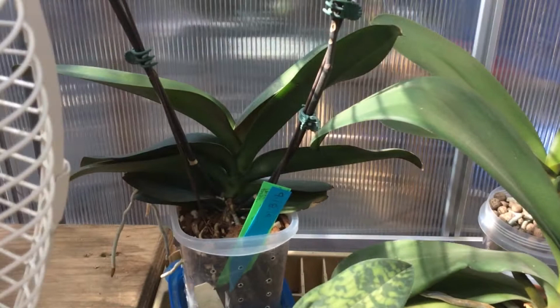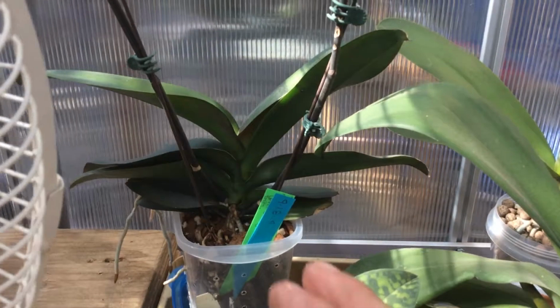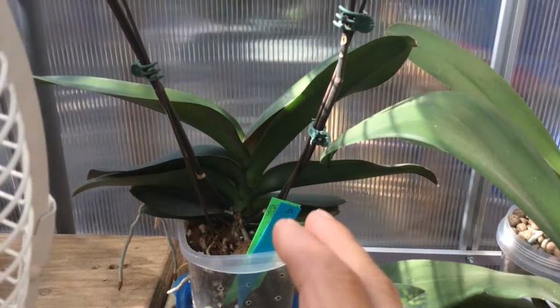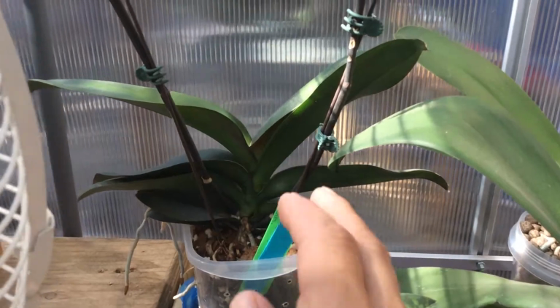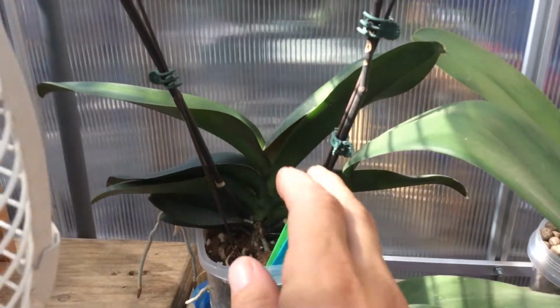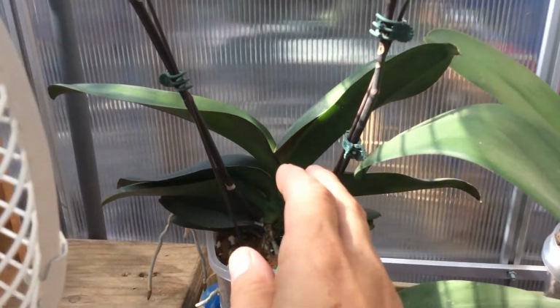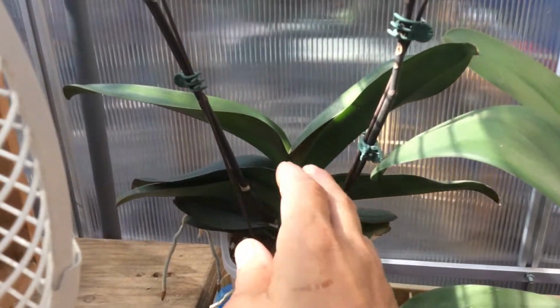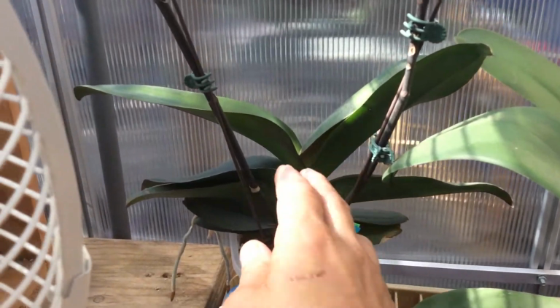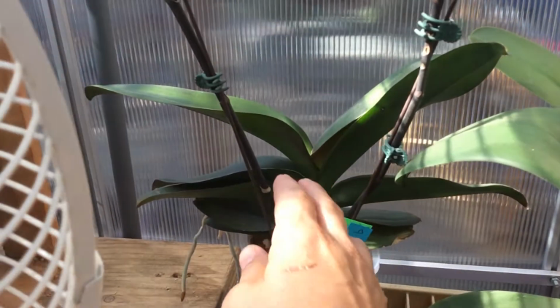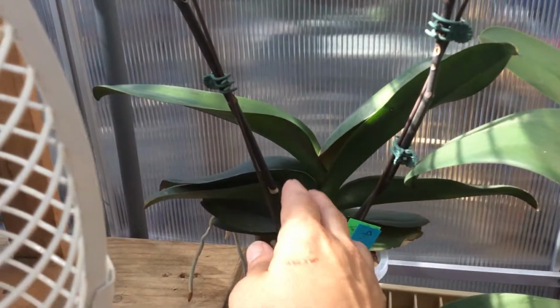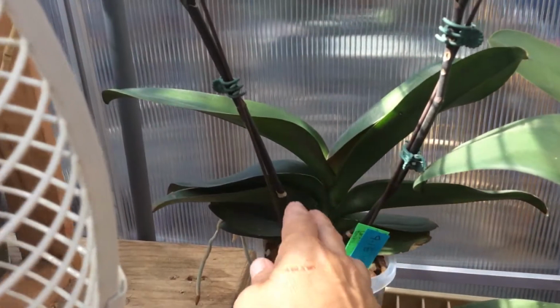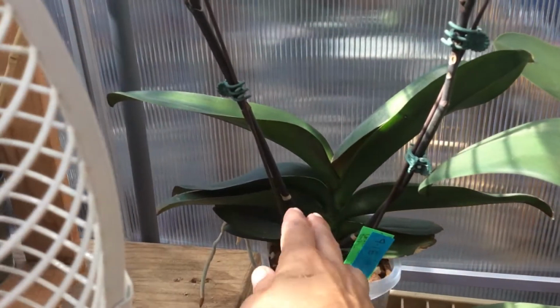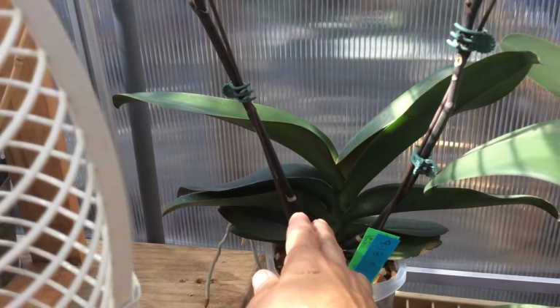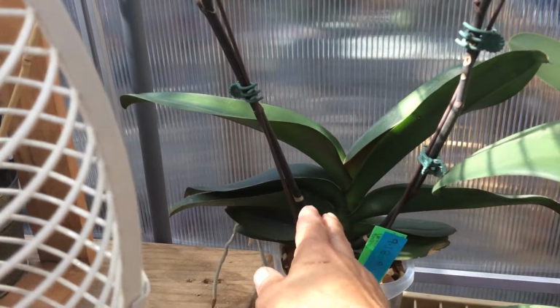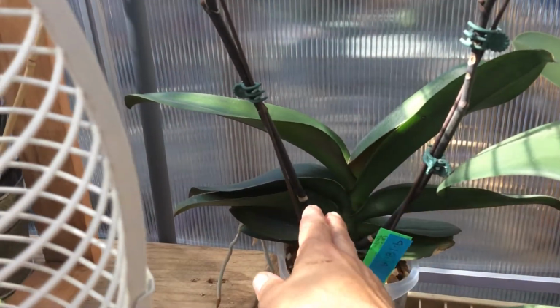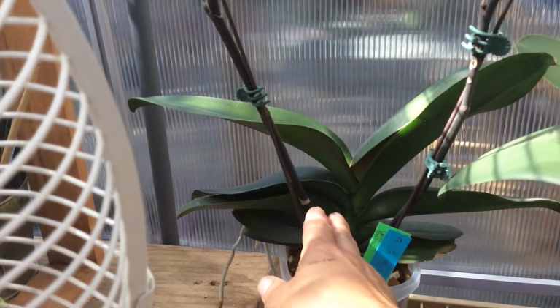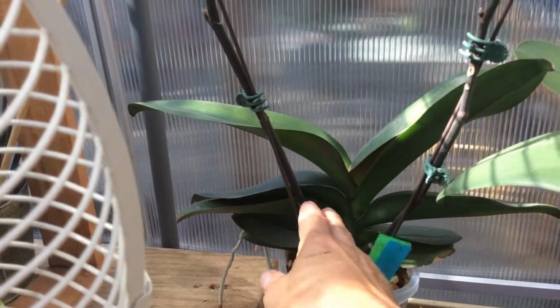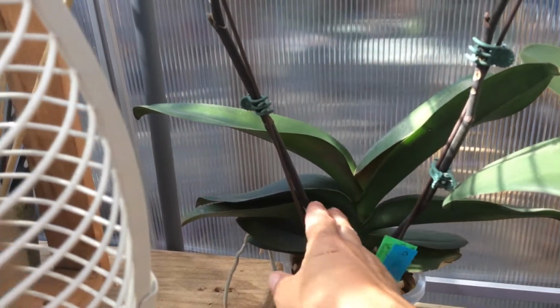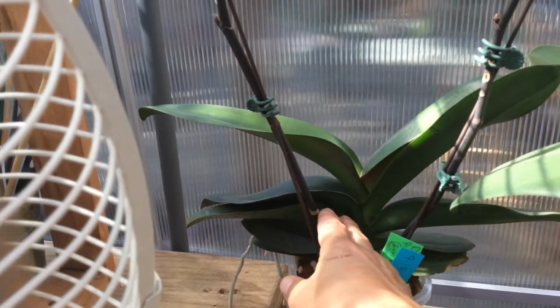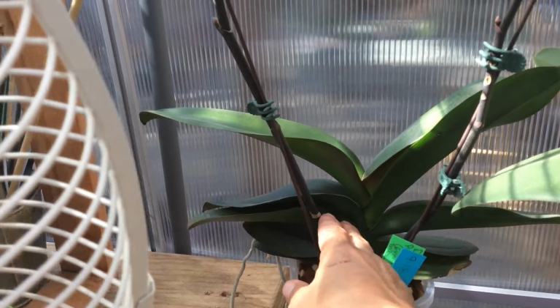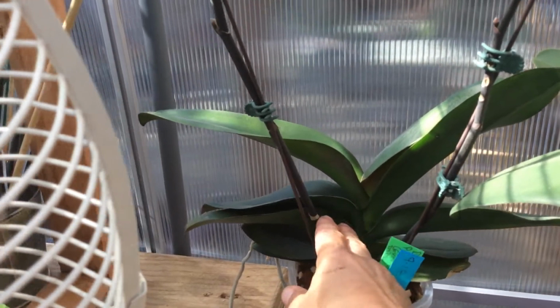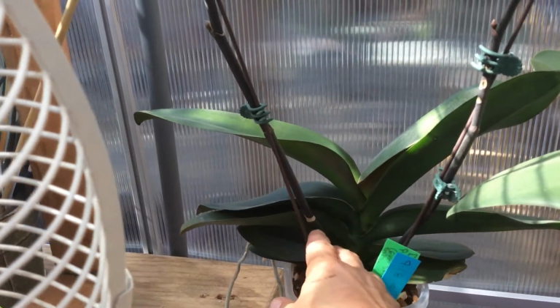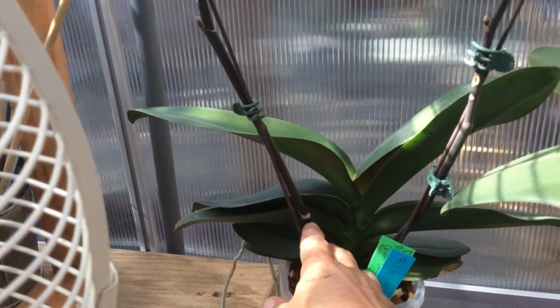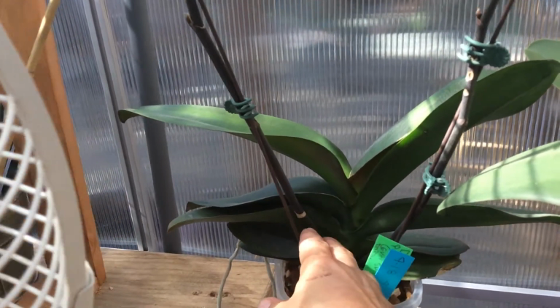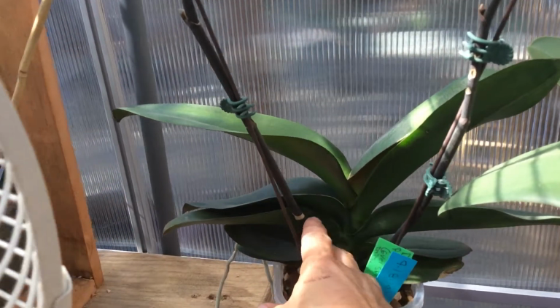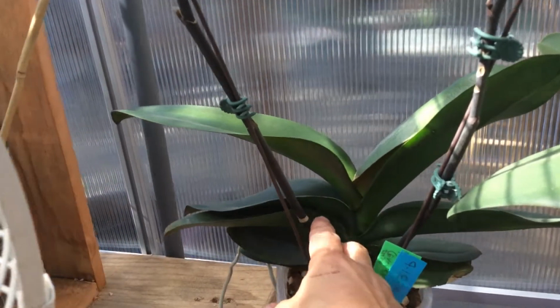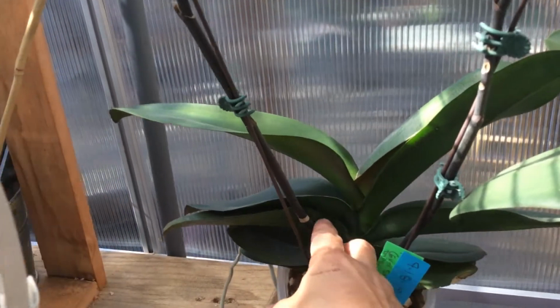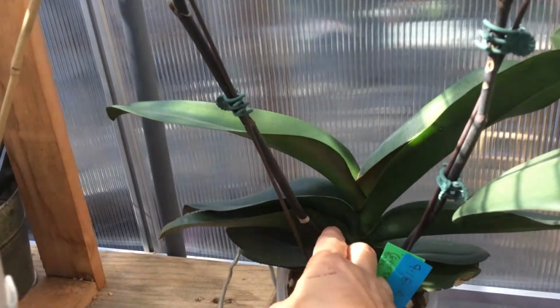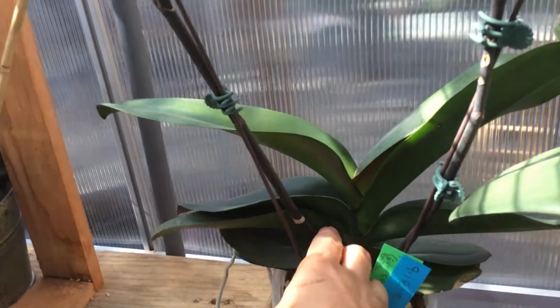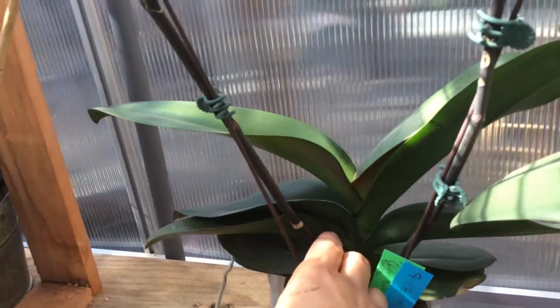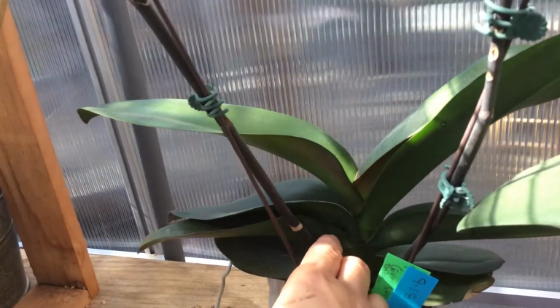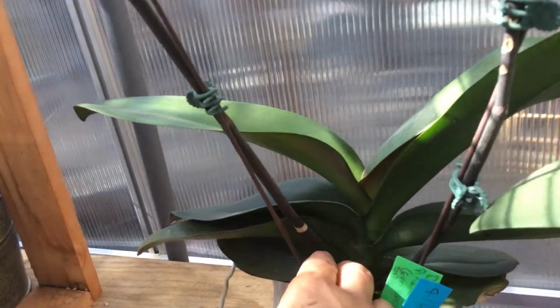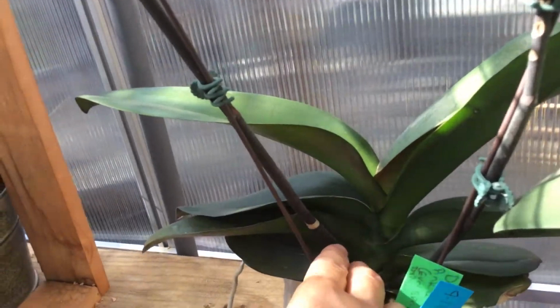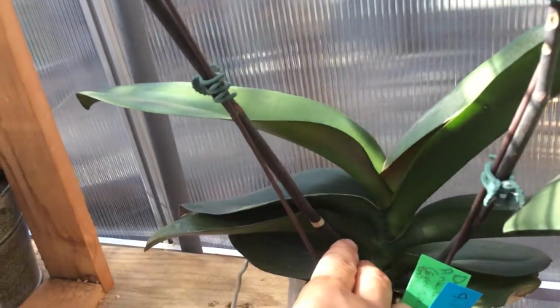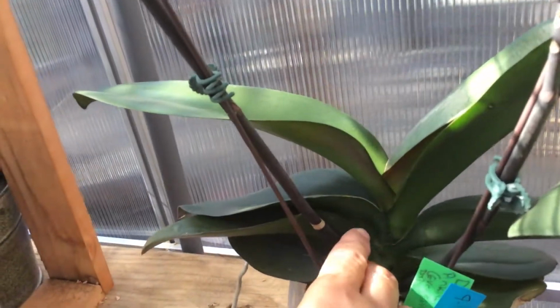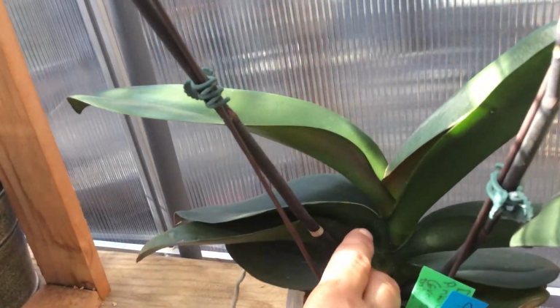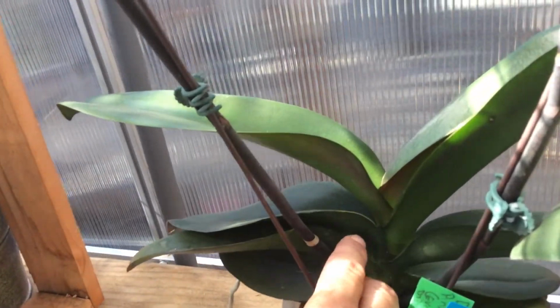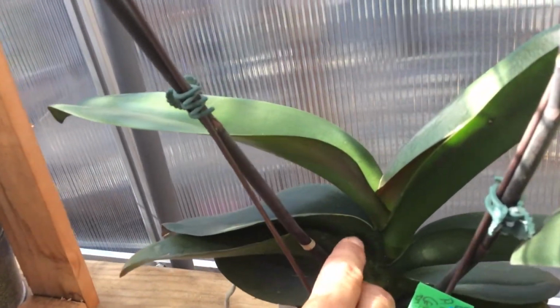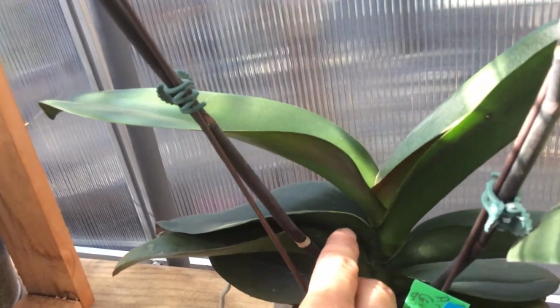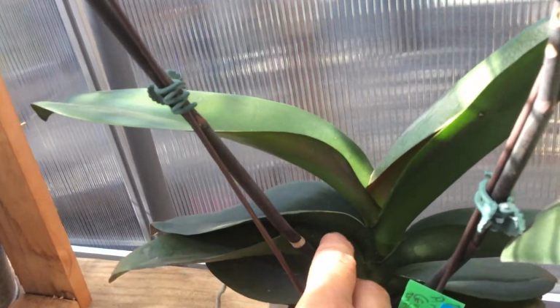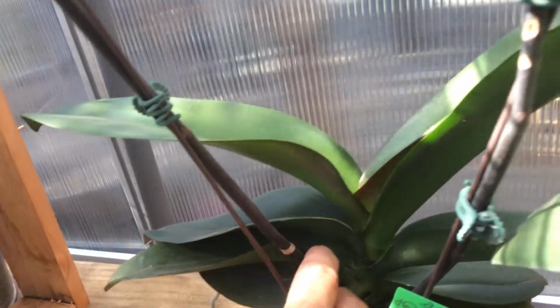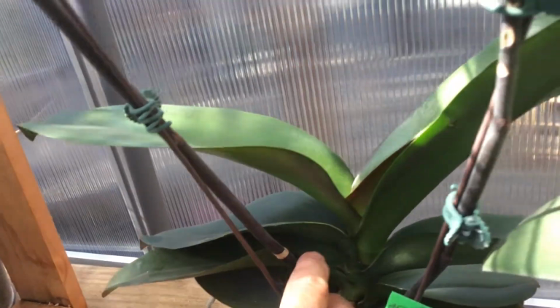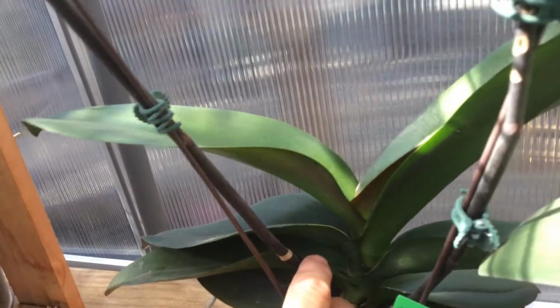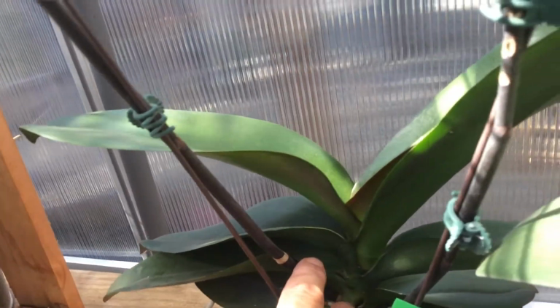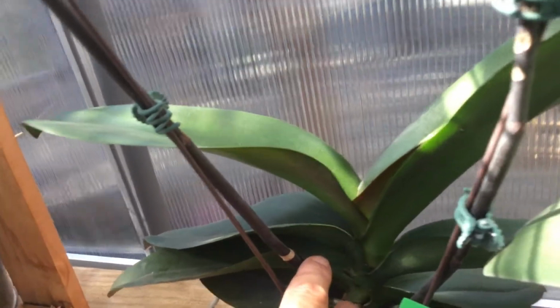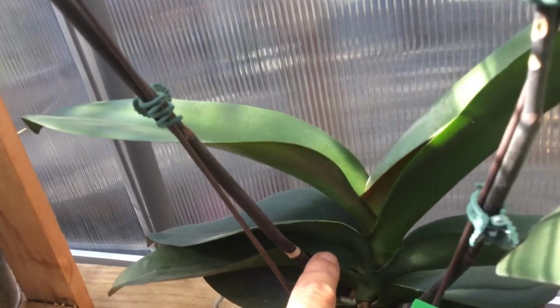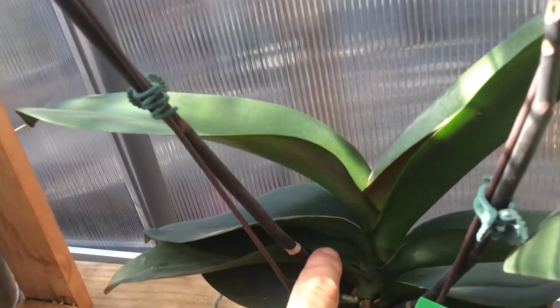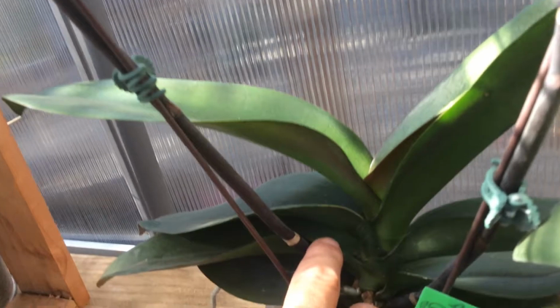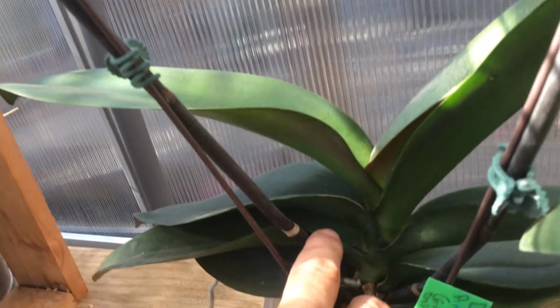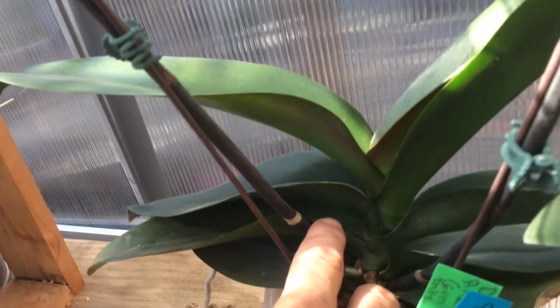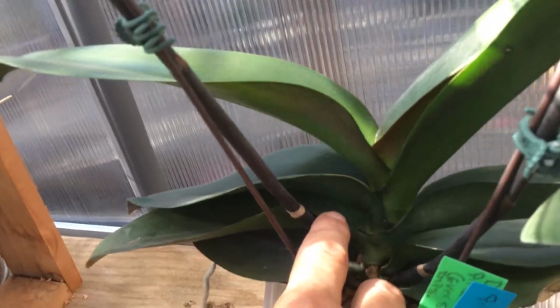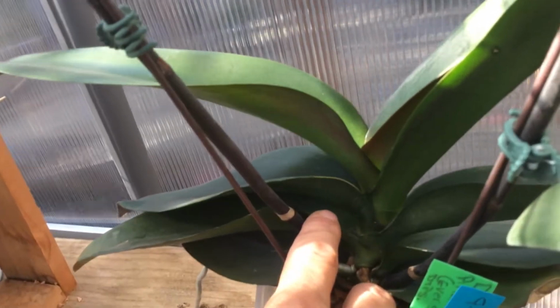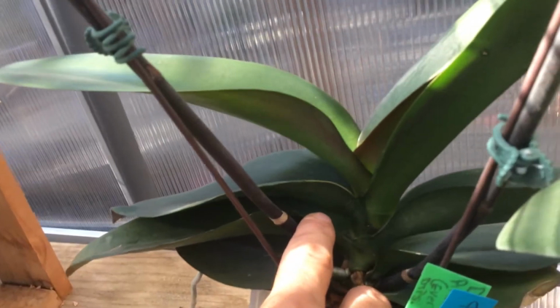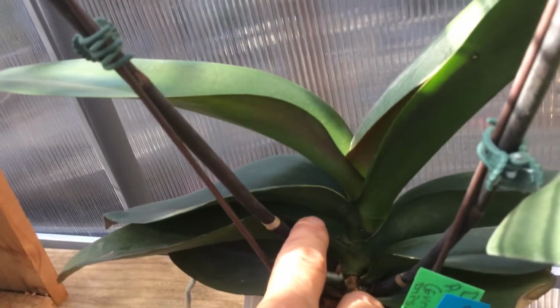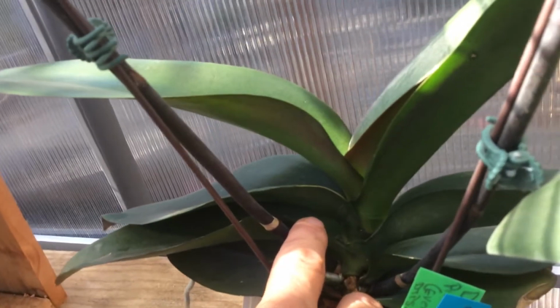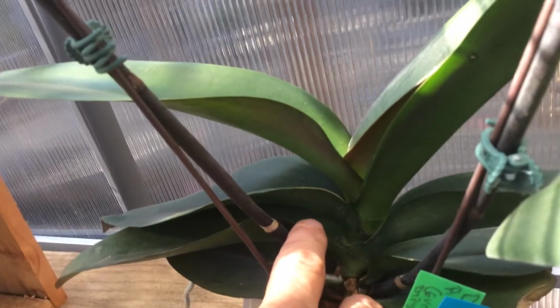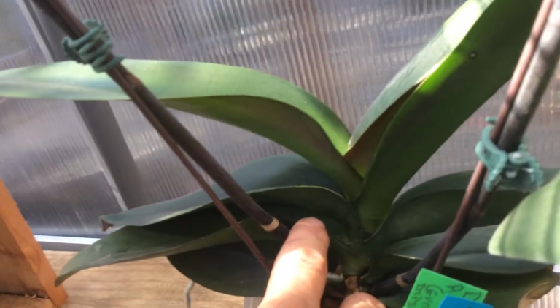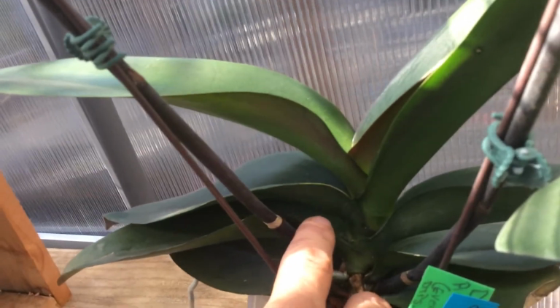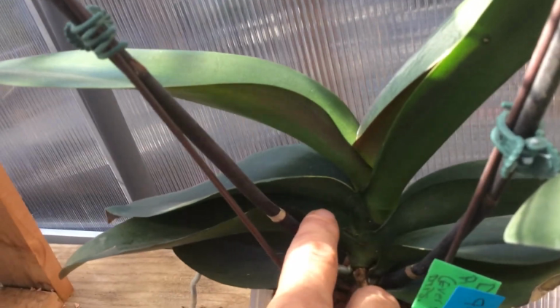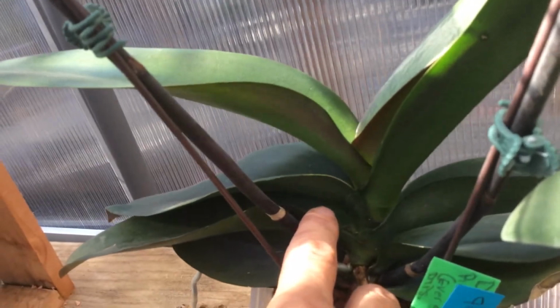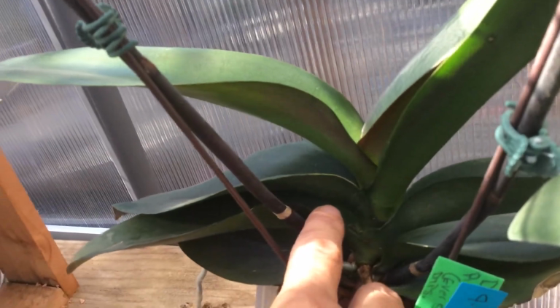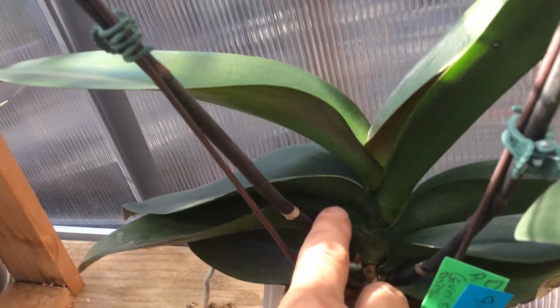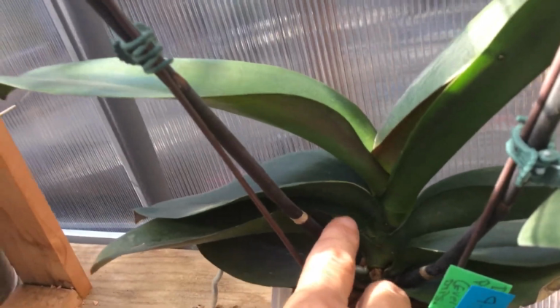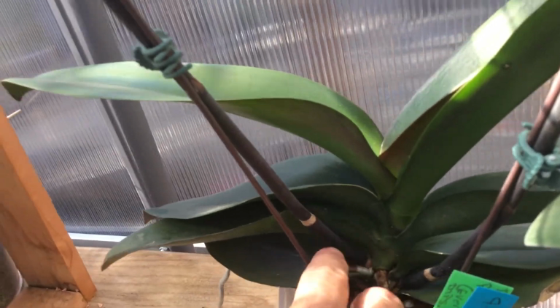Right here I've got another bloom spike down in here. I think it's too dark to even see it — the orchid's really dark — but it's down there.